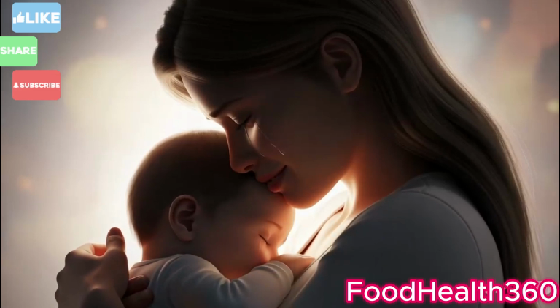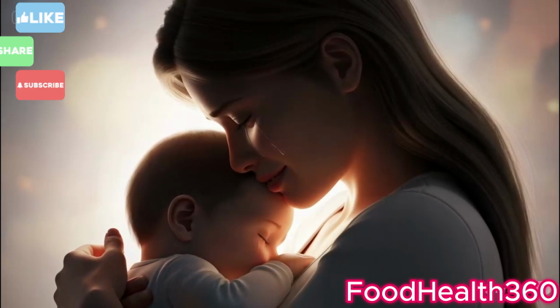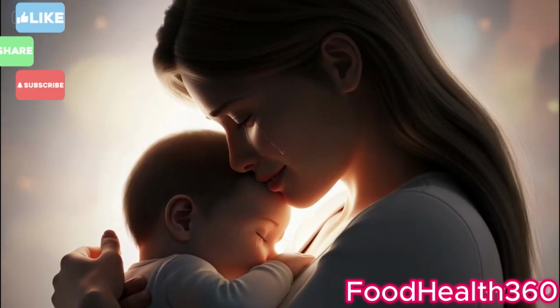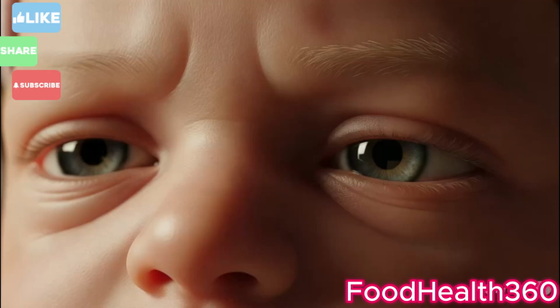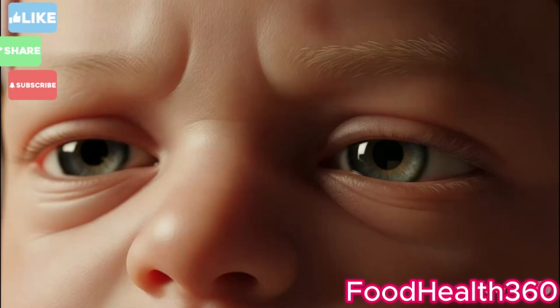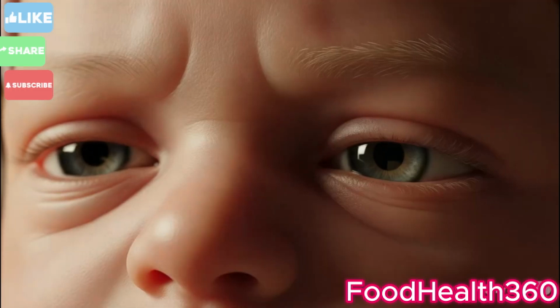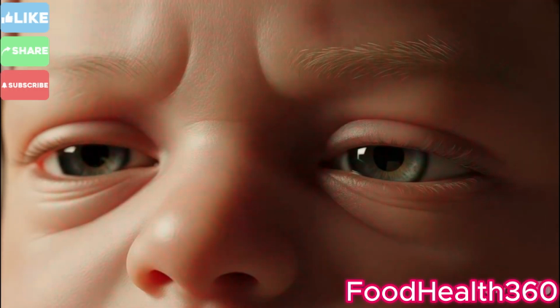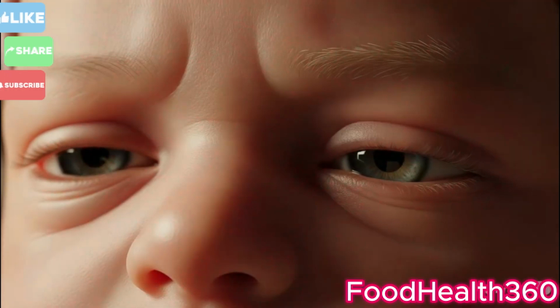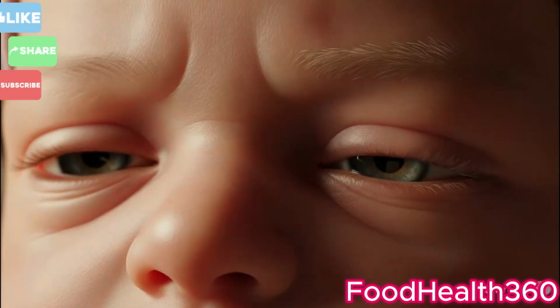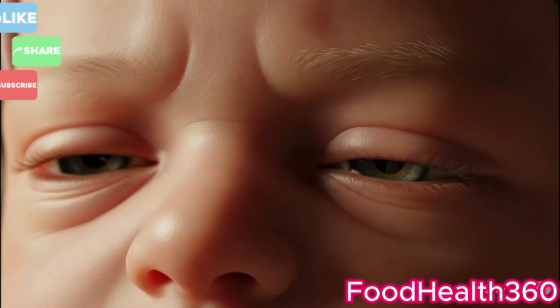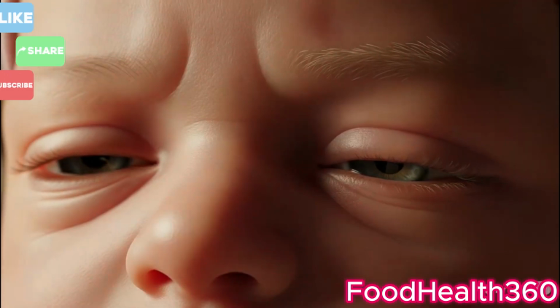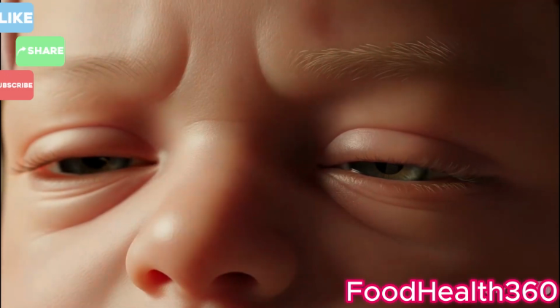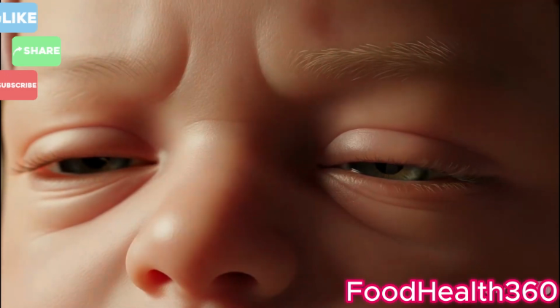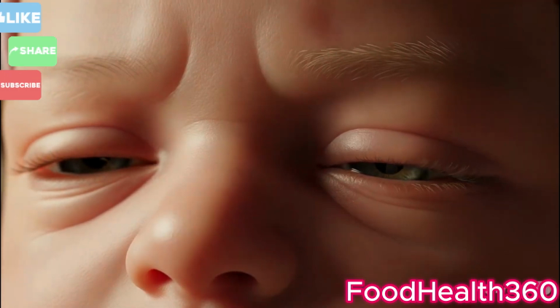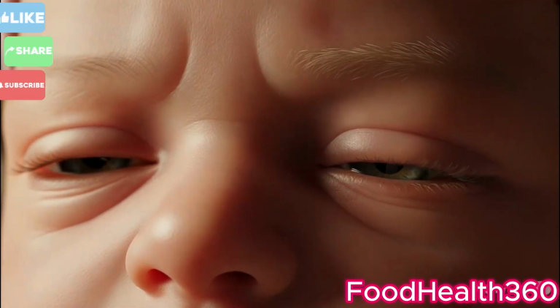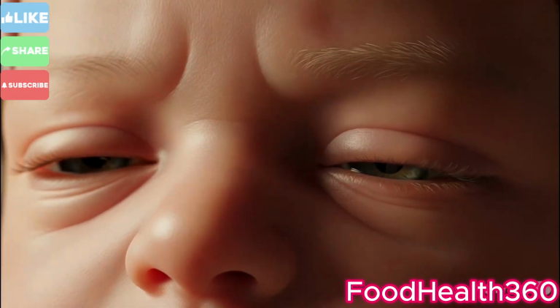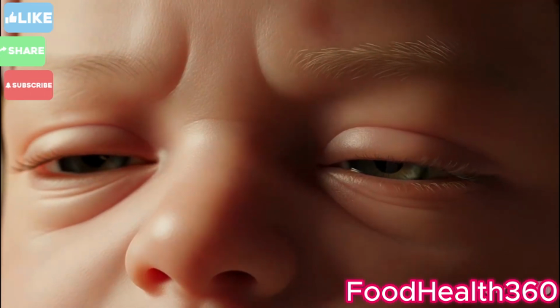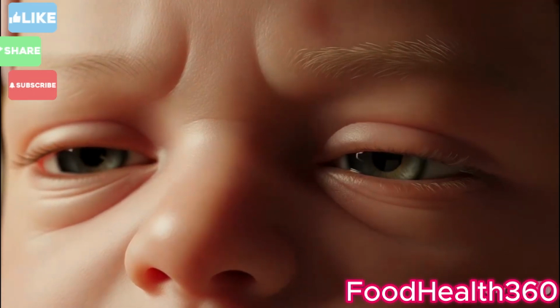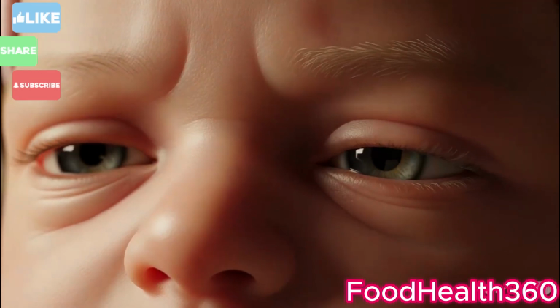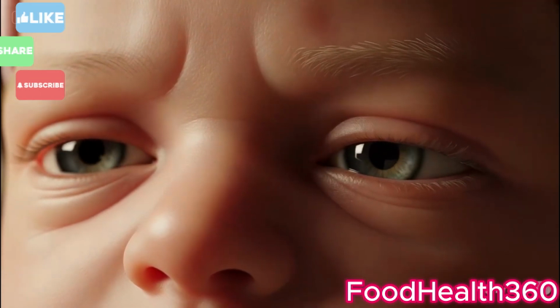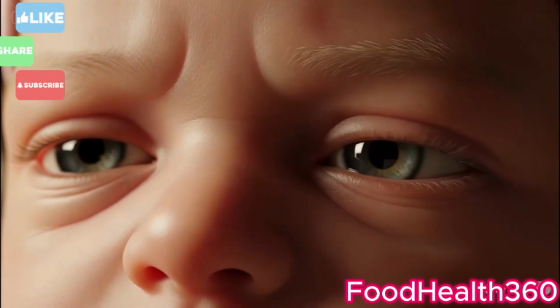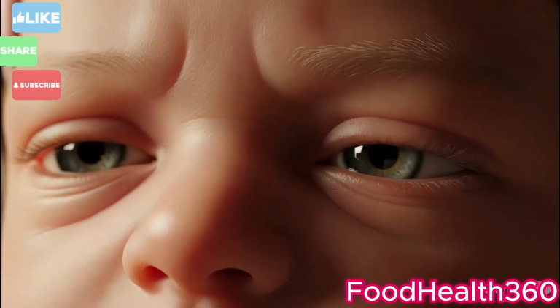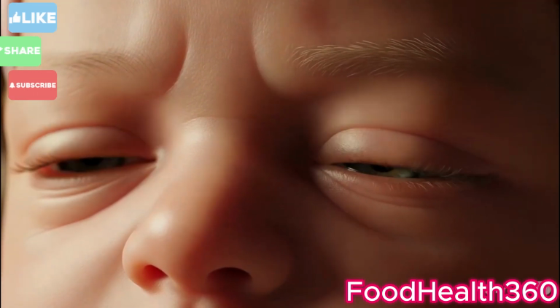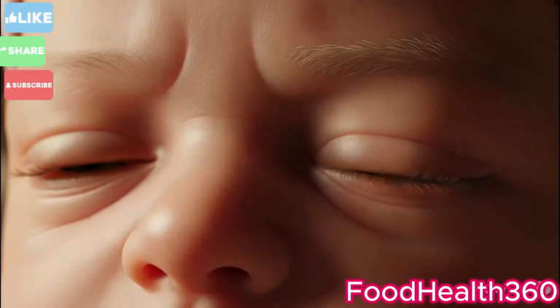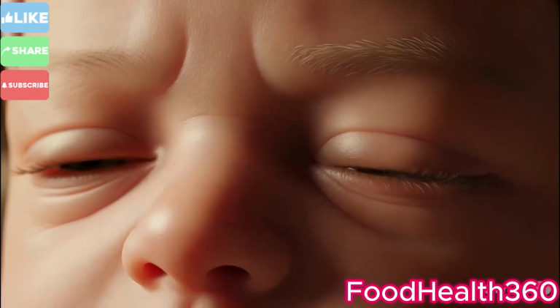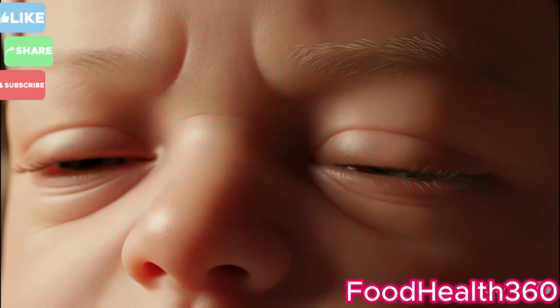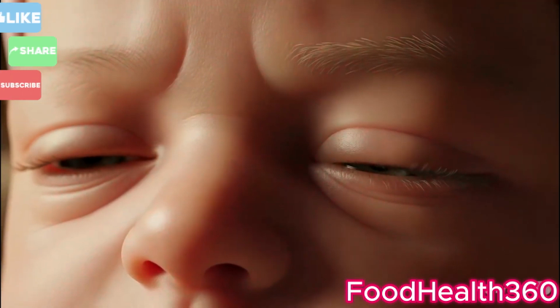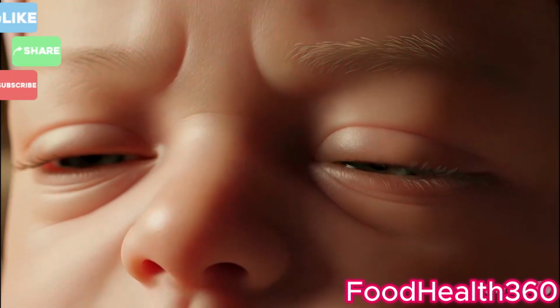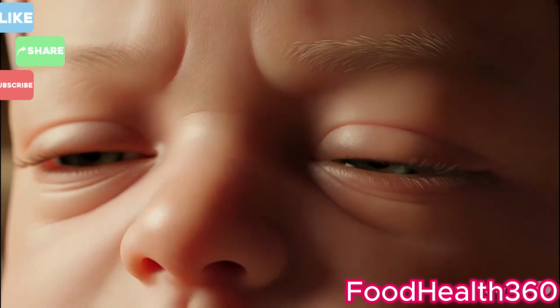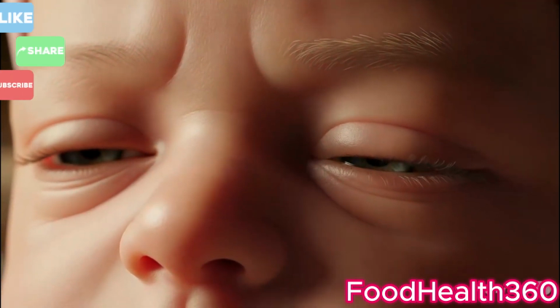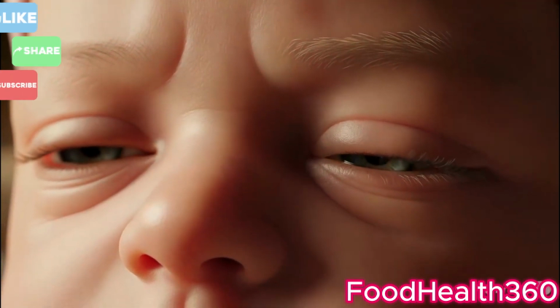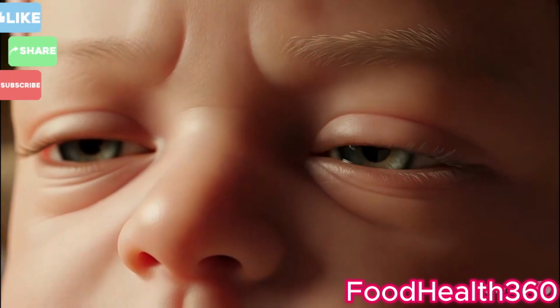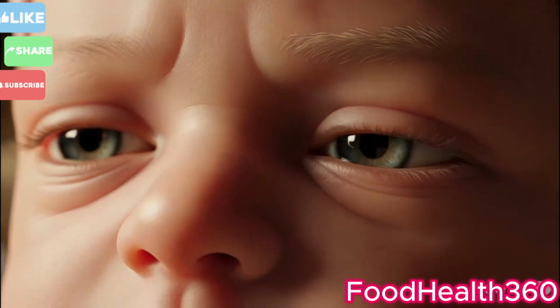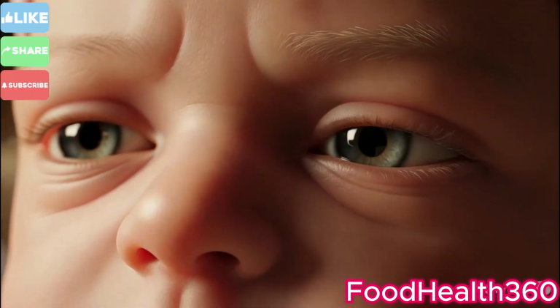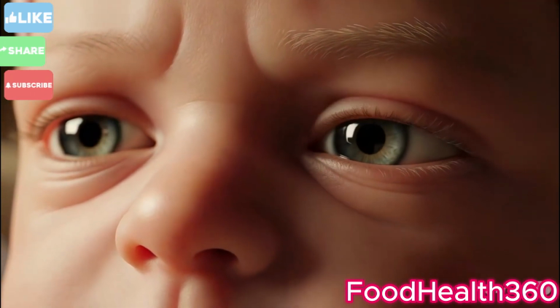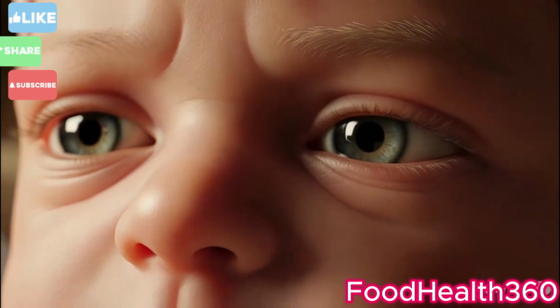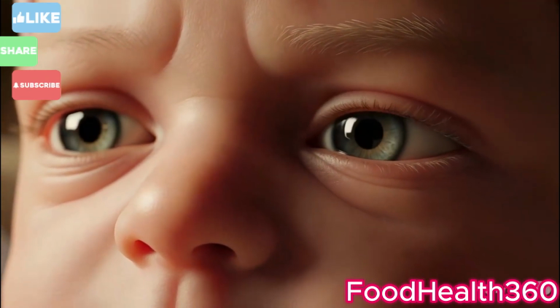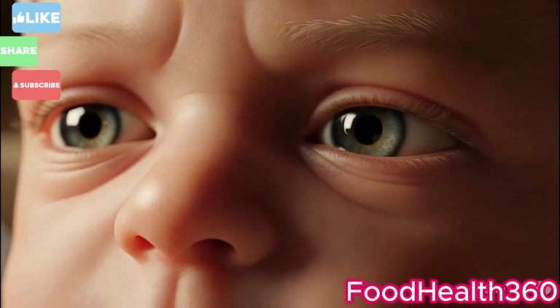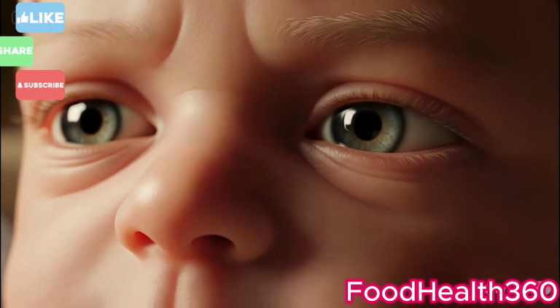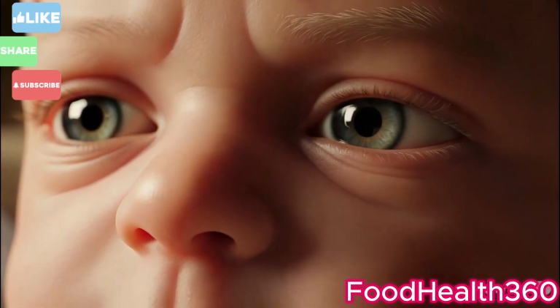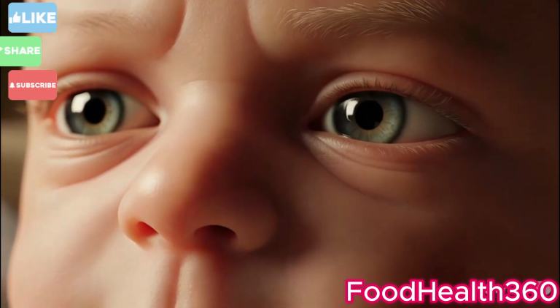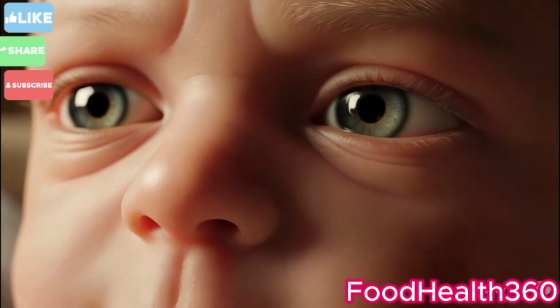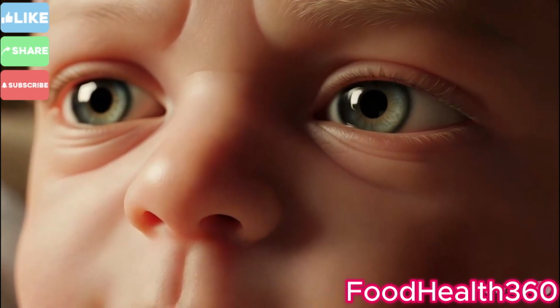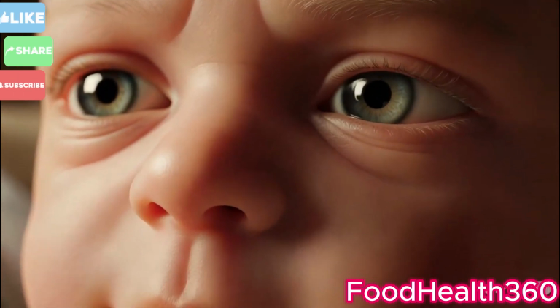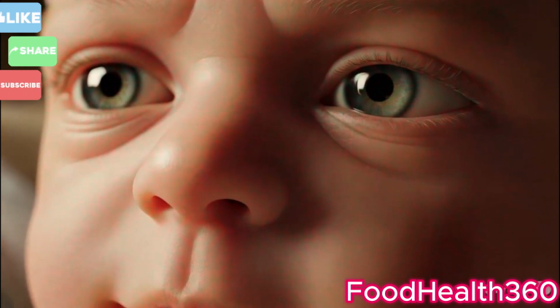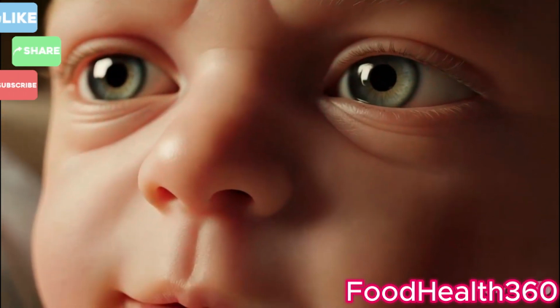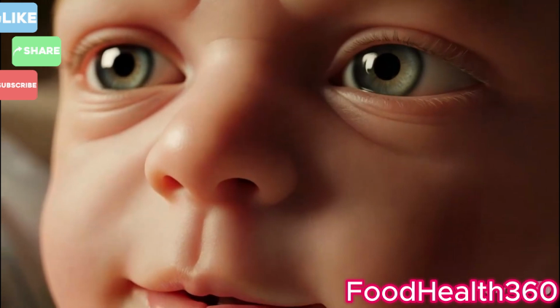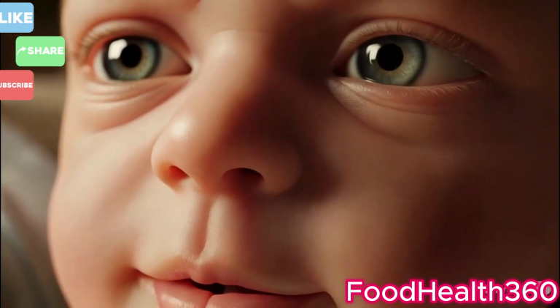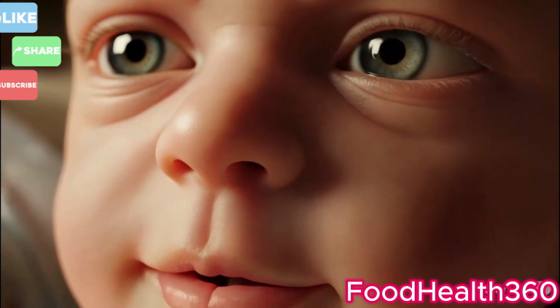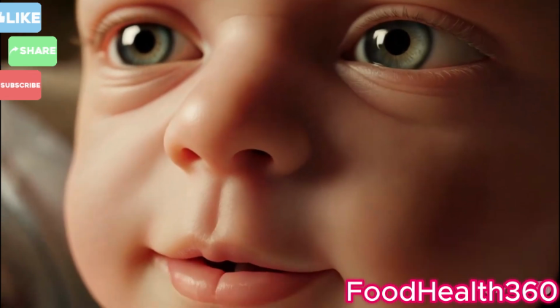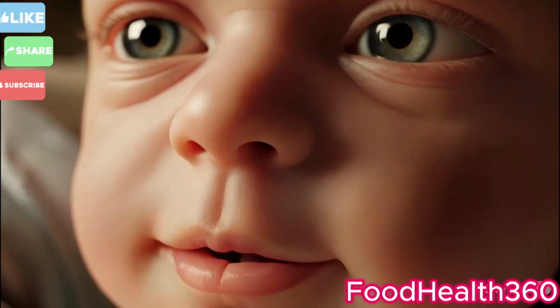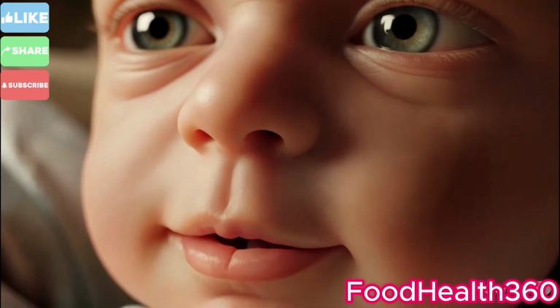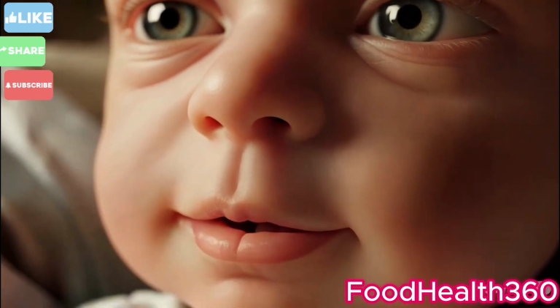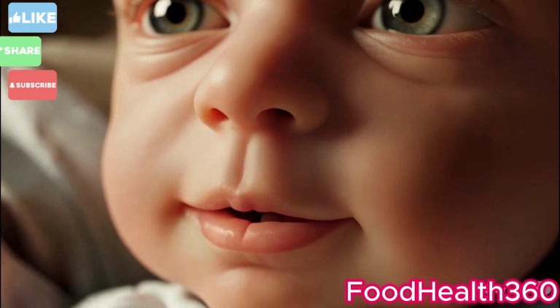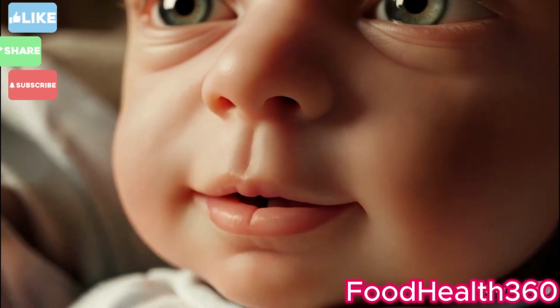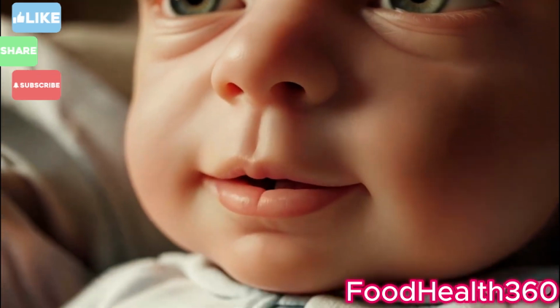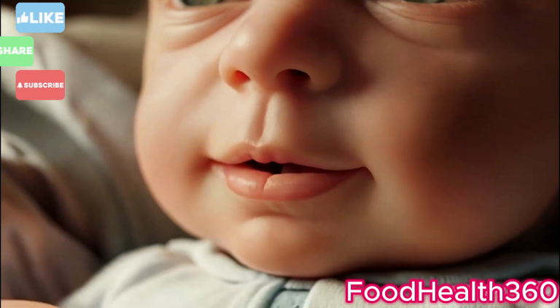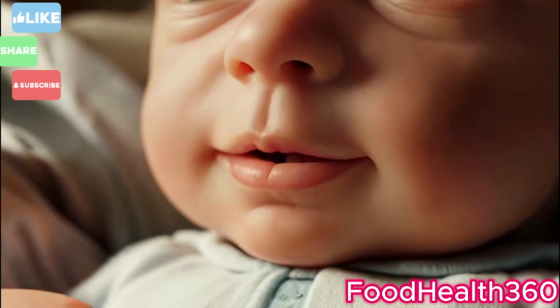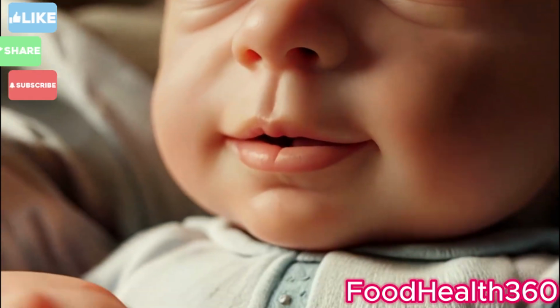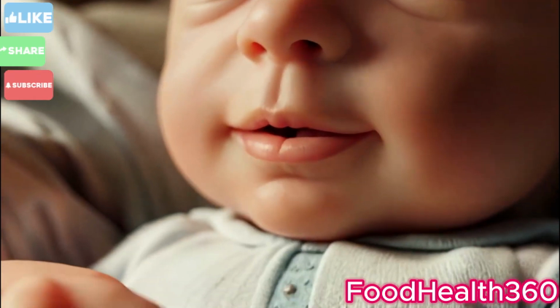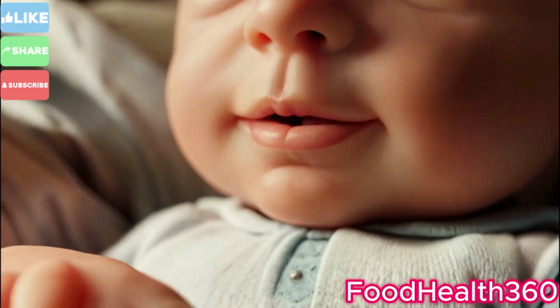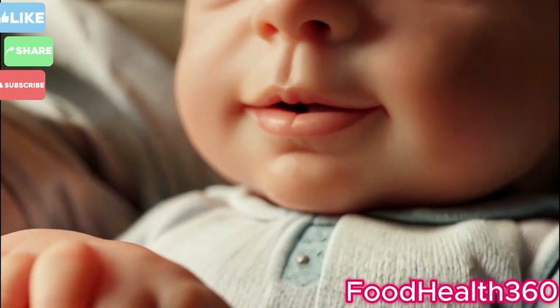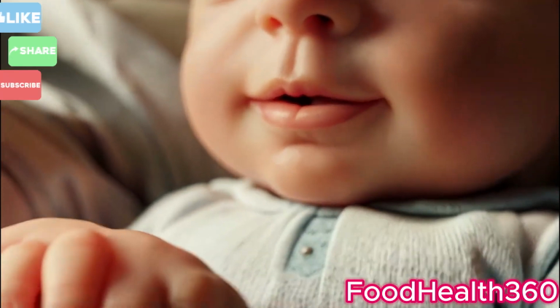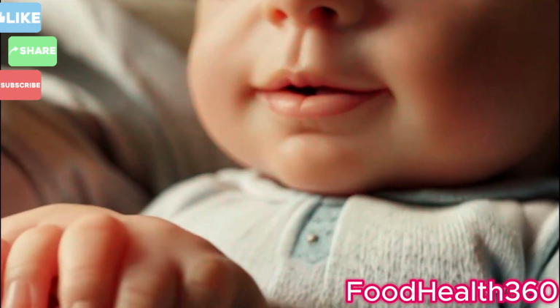The medical team ensures the mother's recovery, stitching gently if necessary to prevent bleeding.